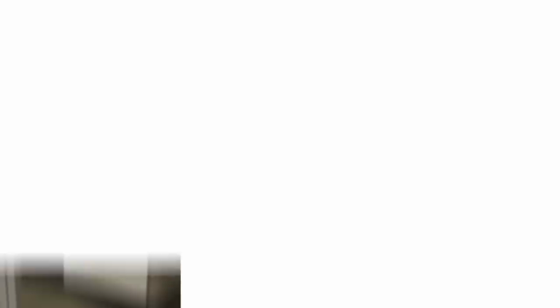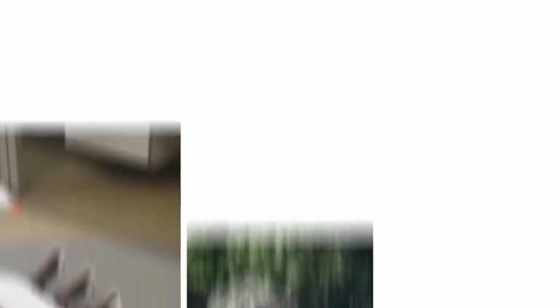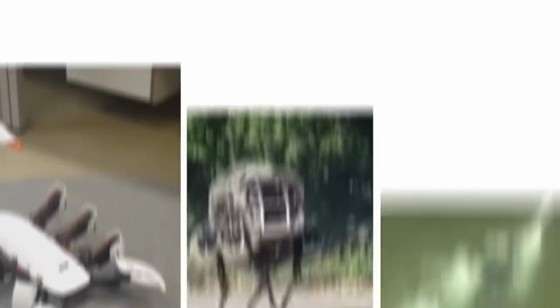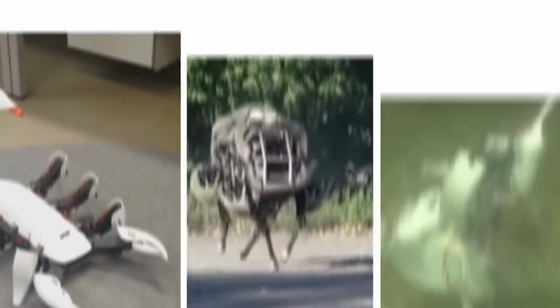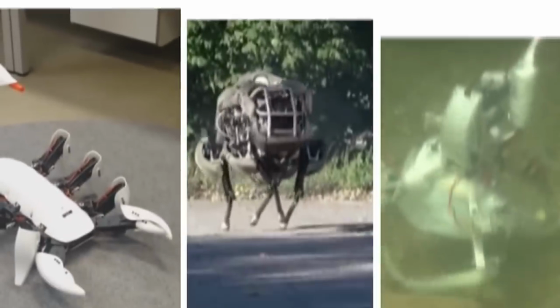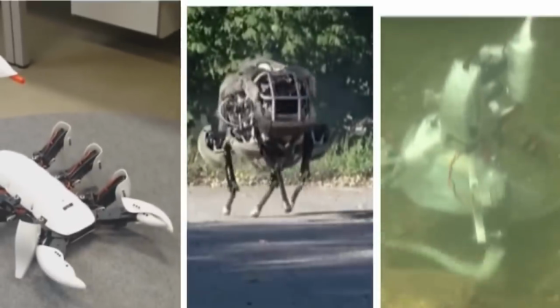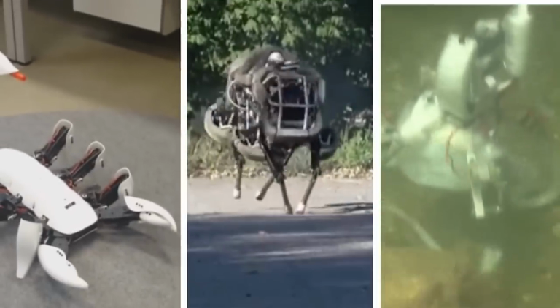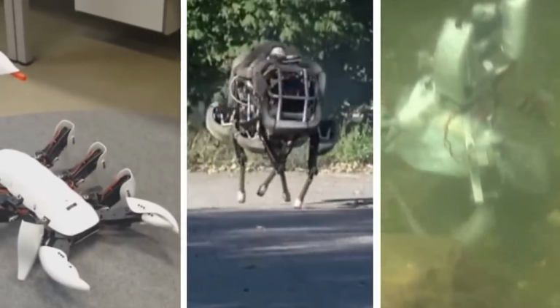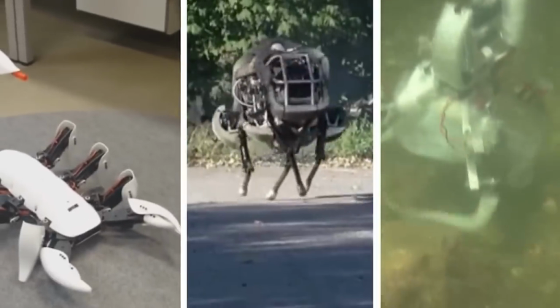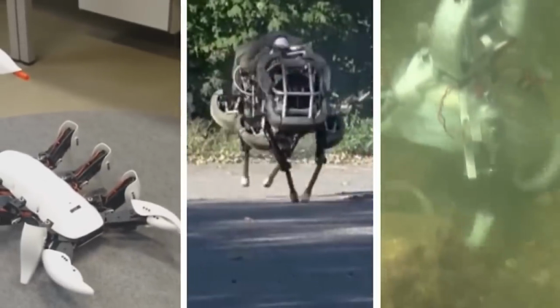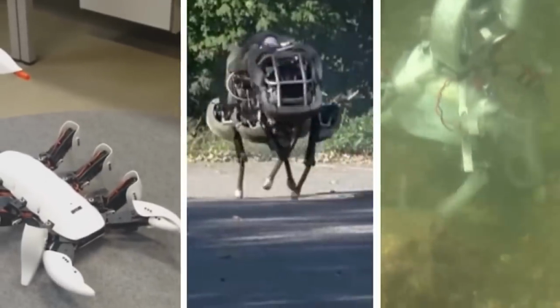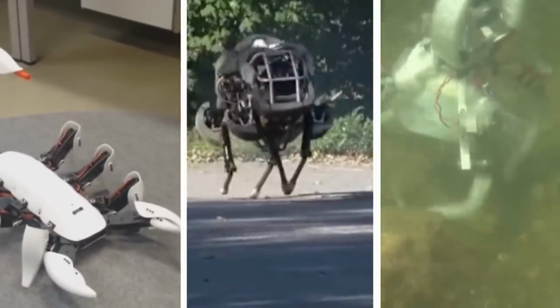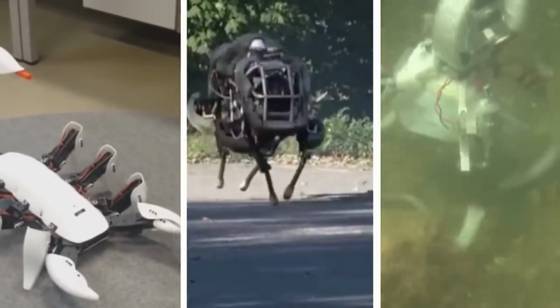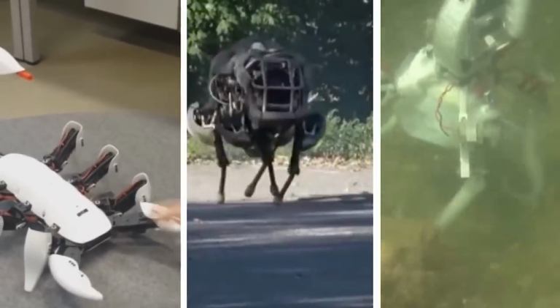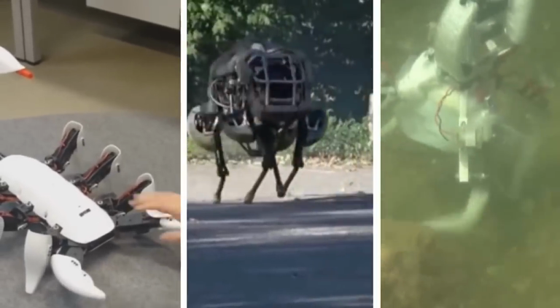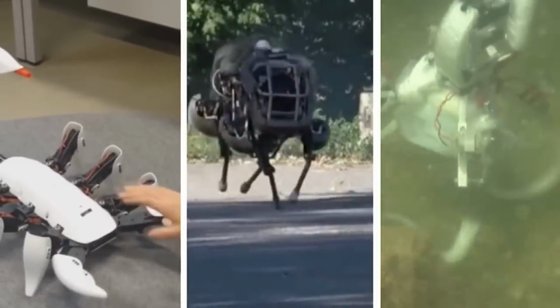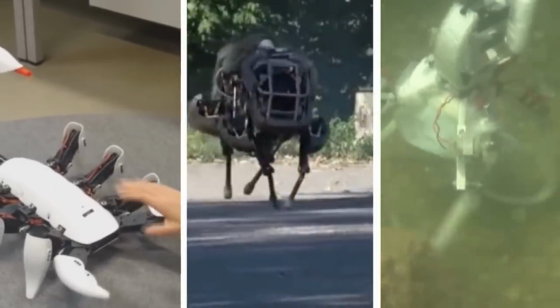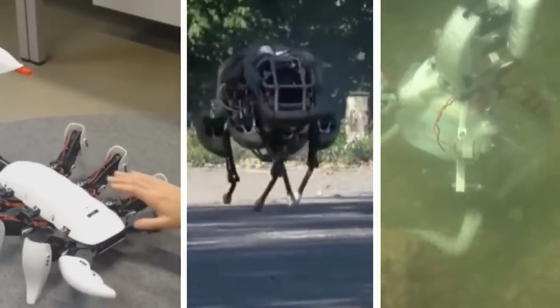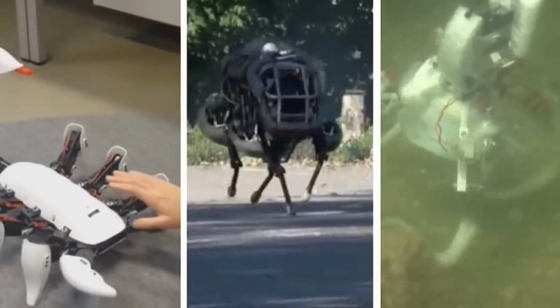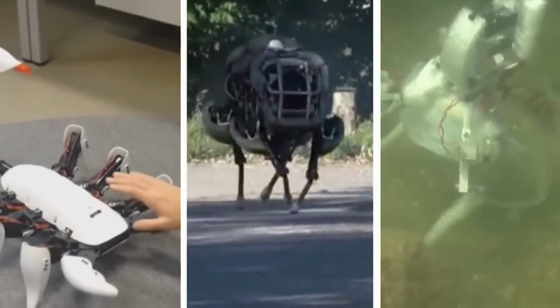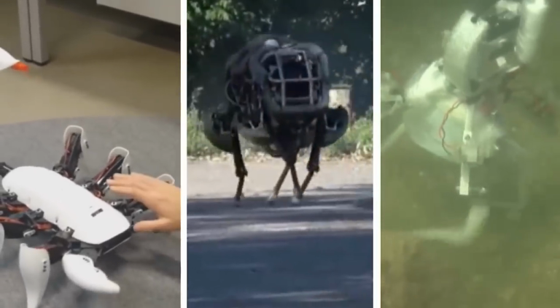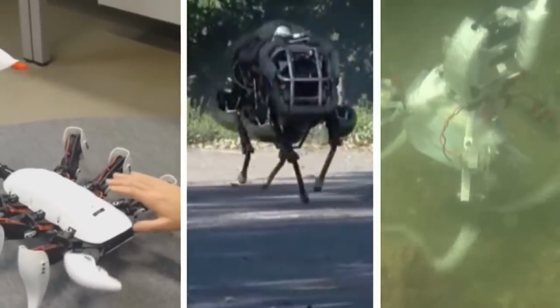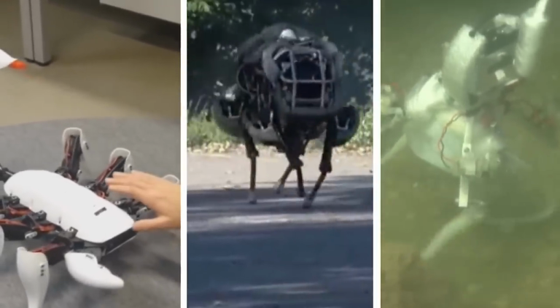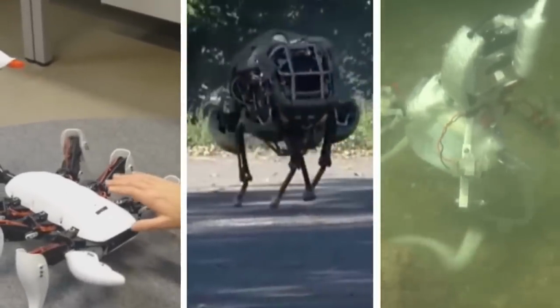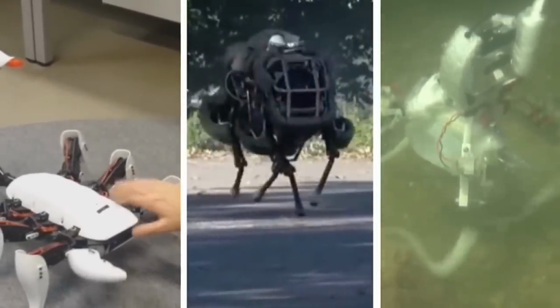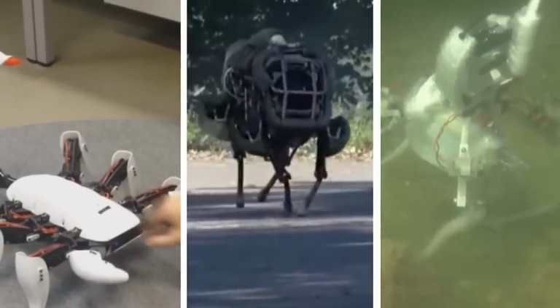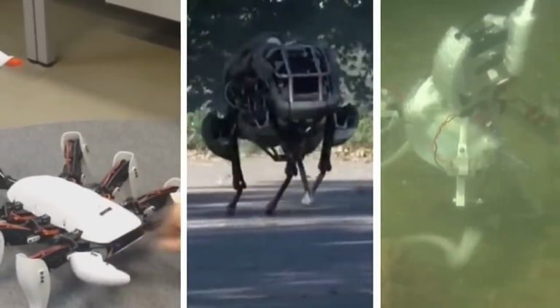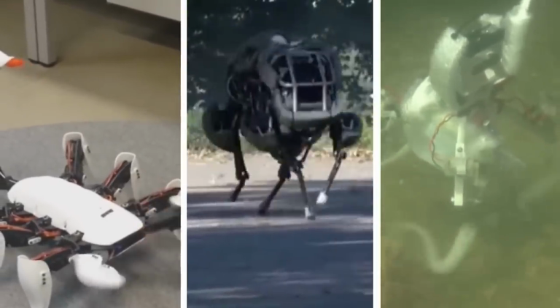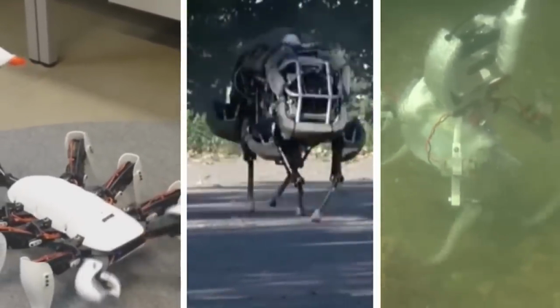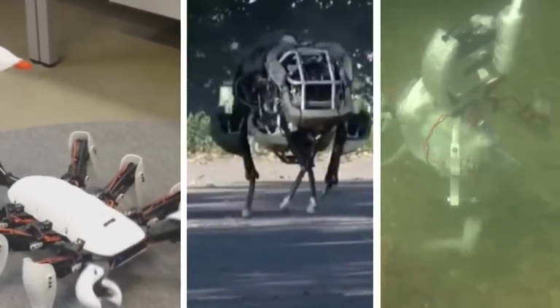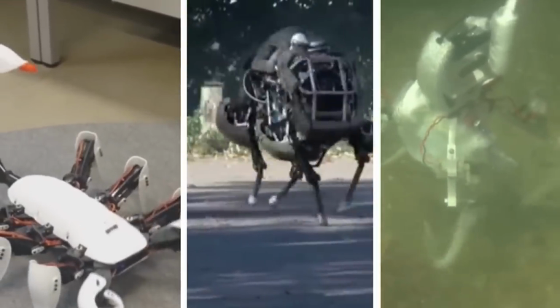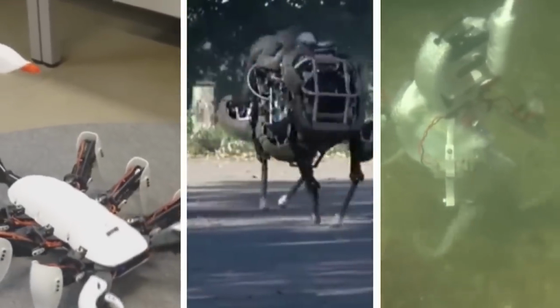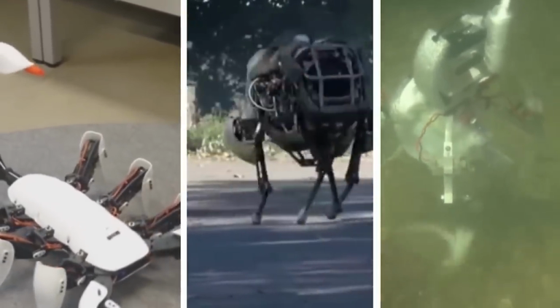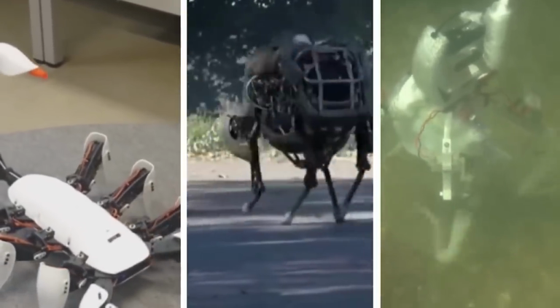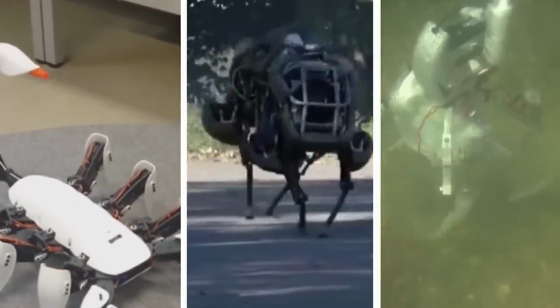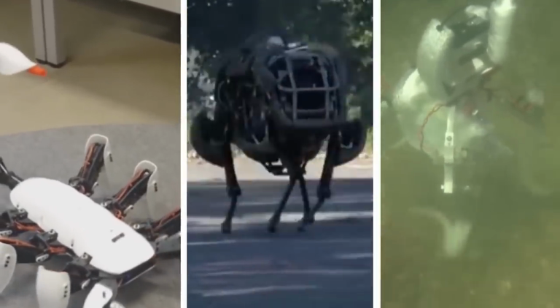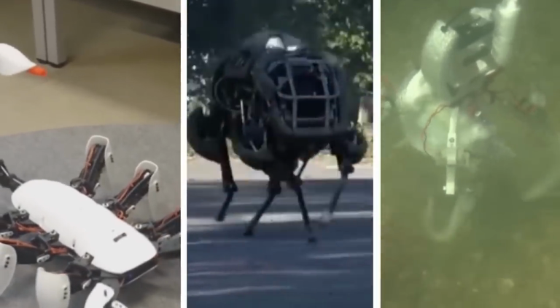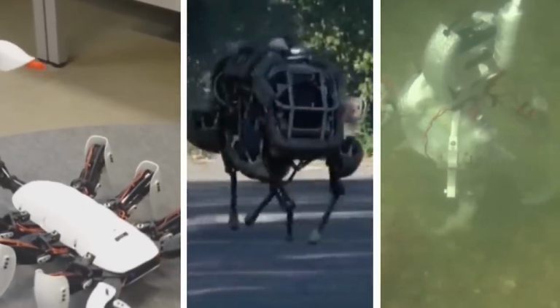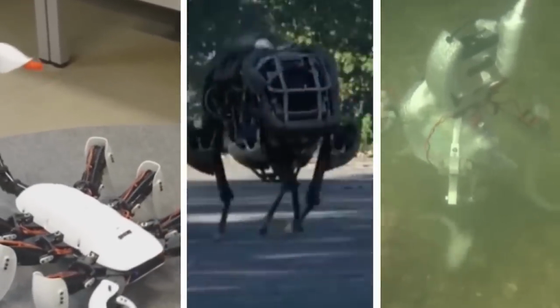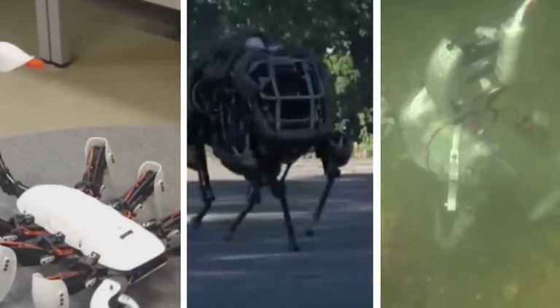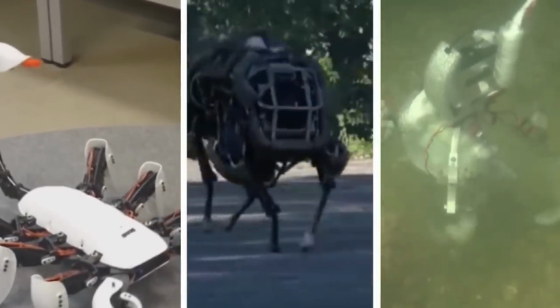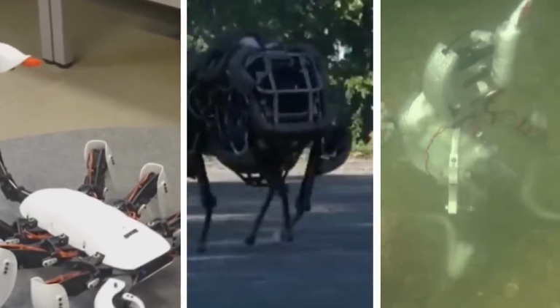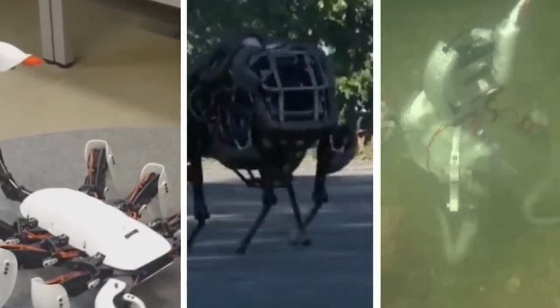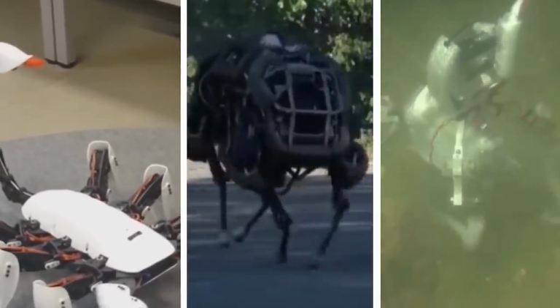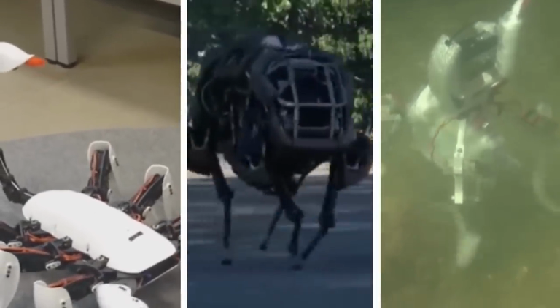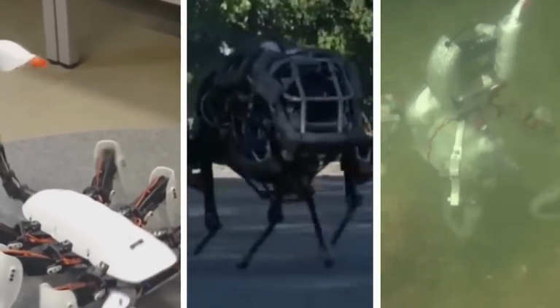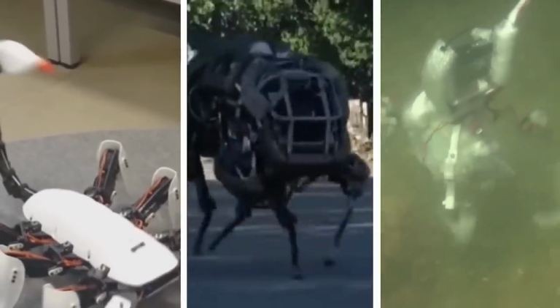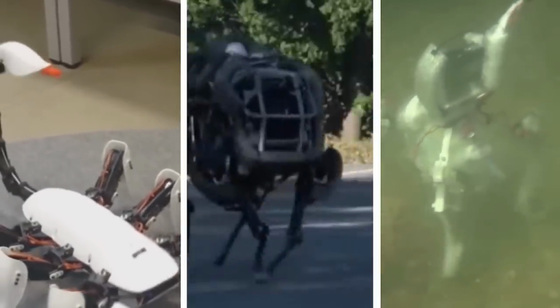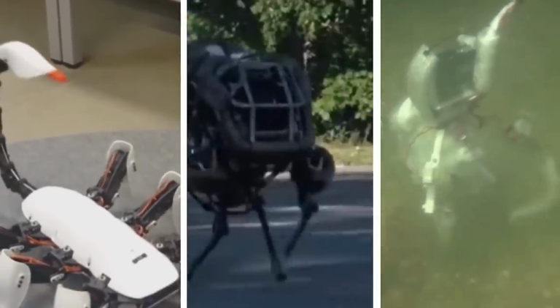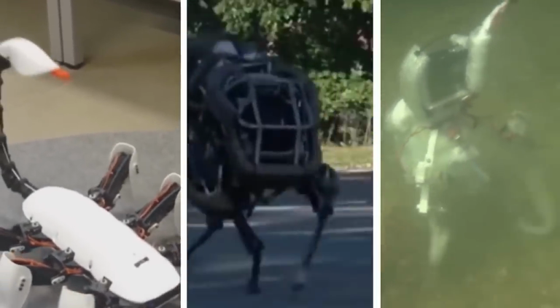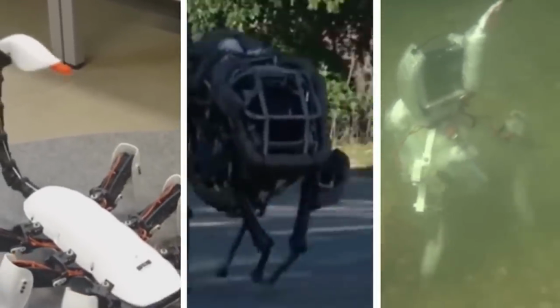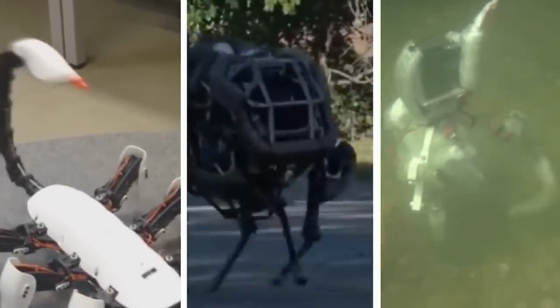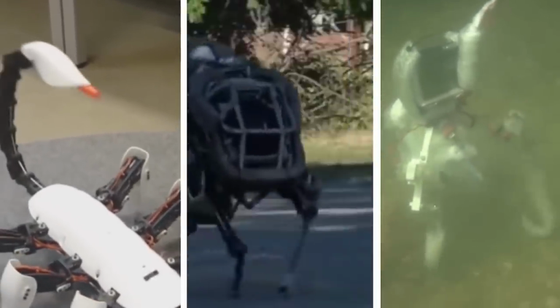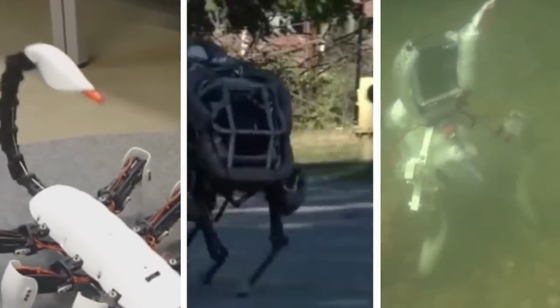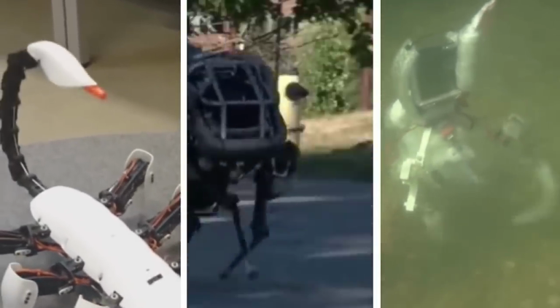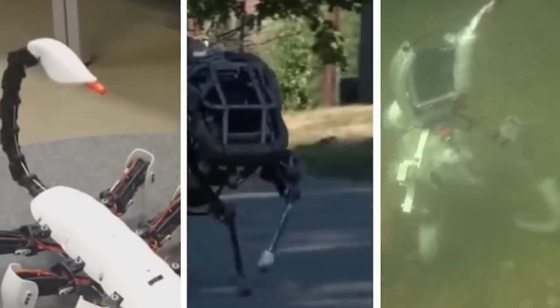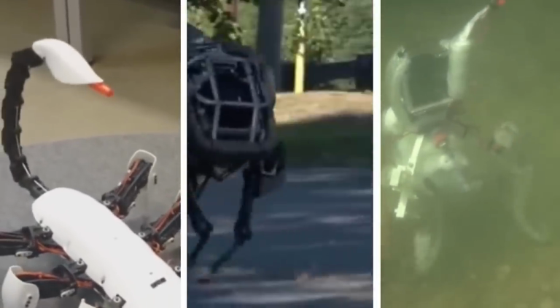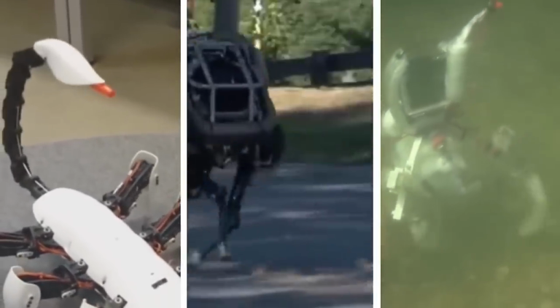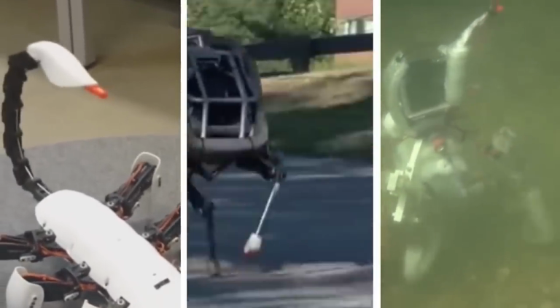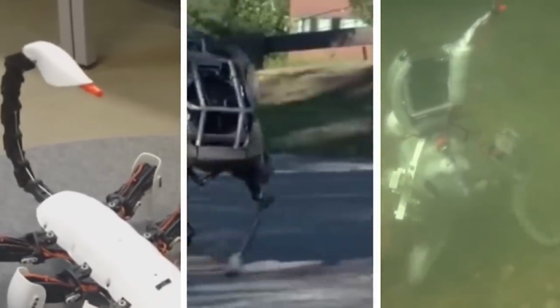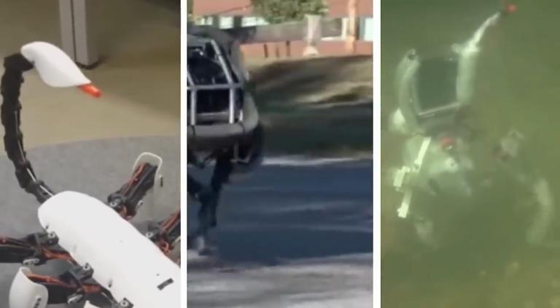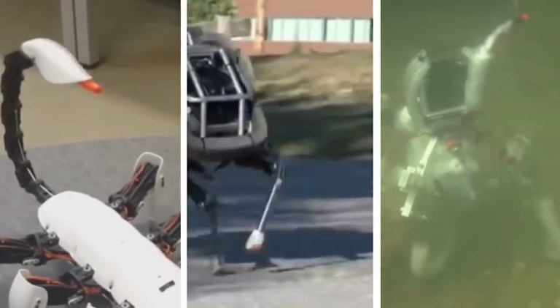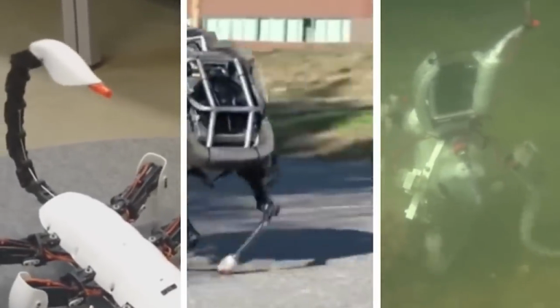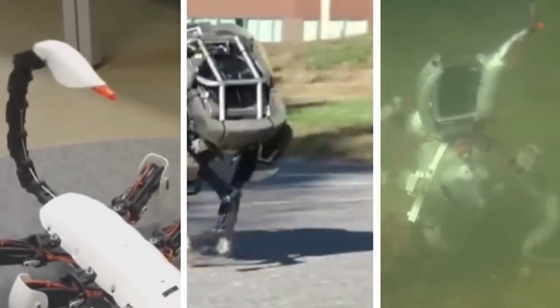If you could have any of these robot animals for a pet, which one would it be? Let me know all about it in the comments section down below!